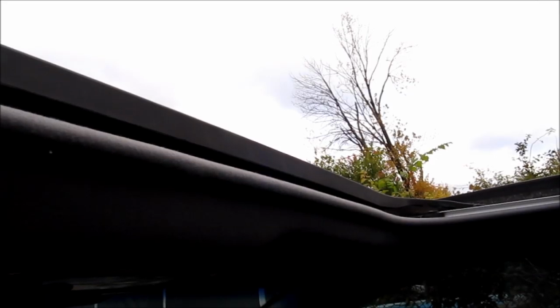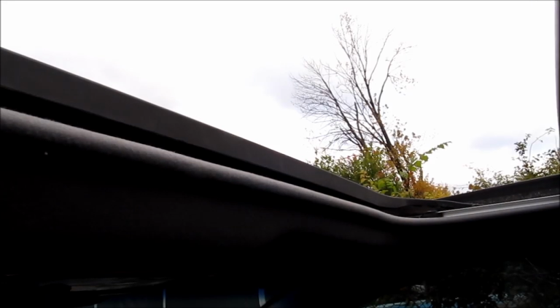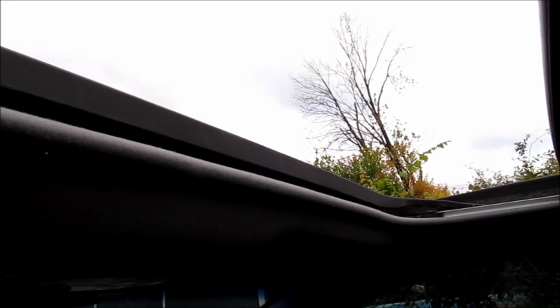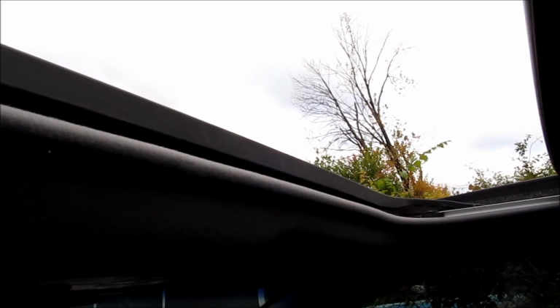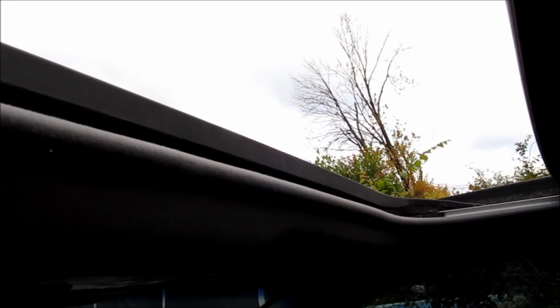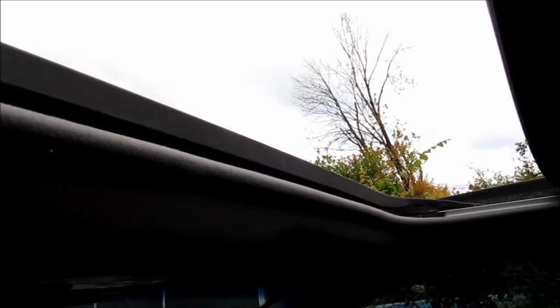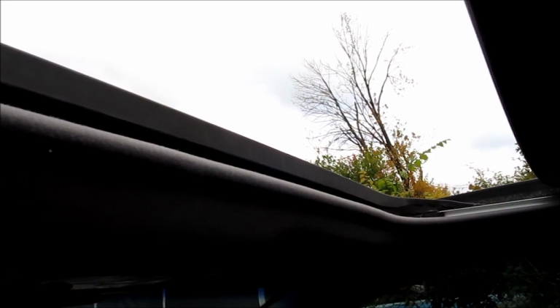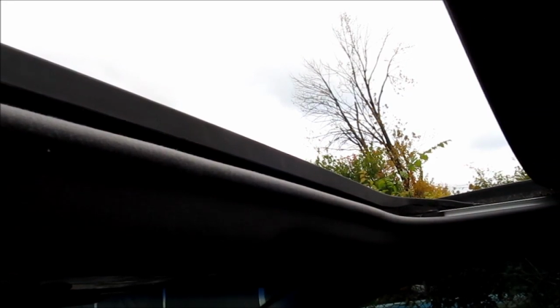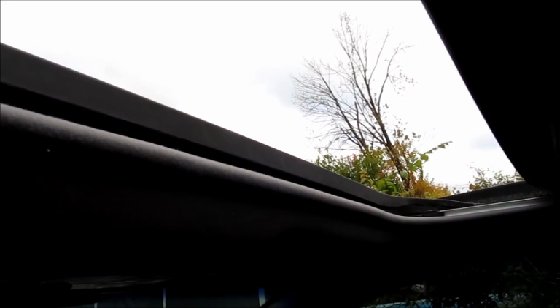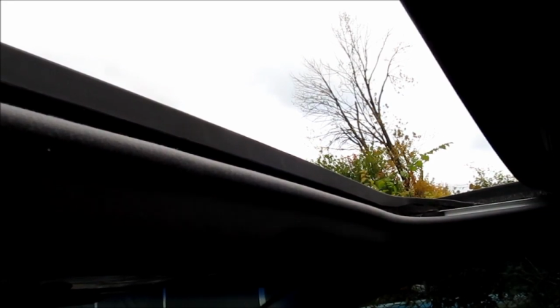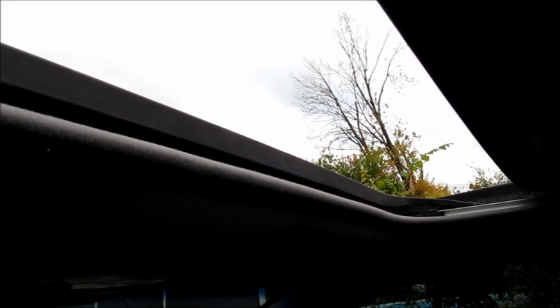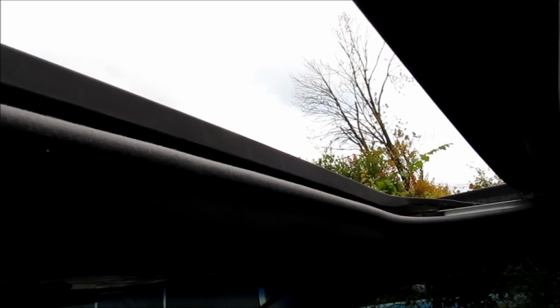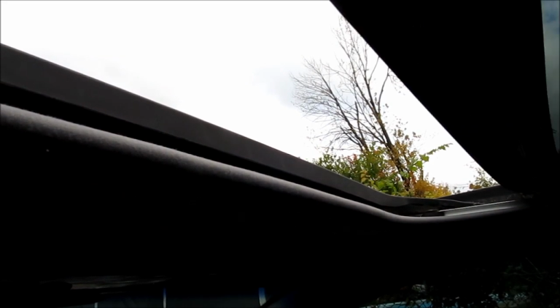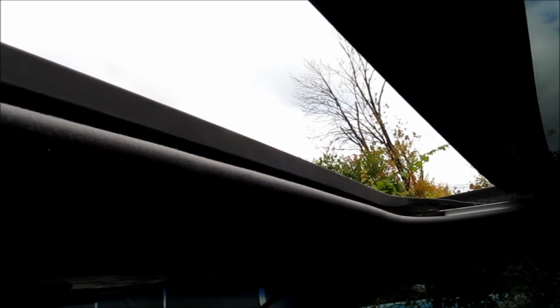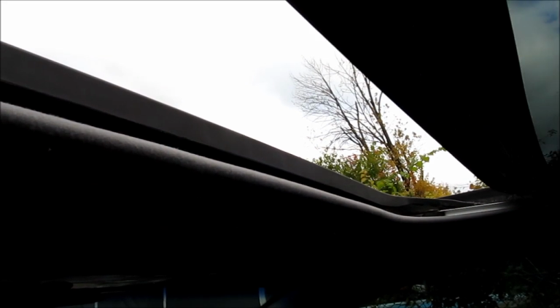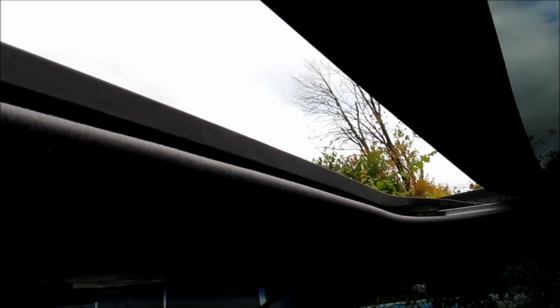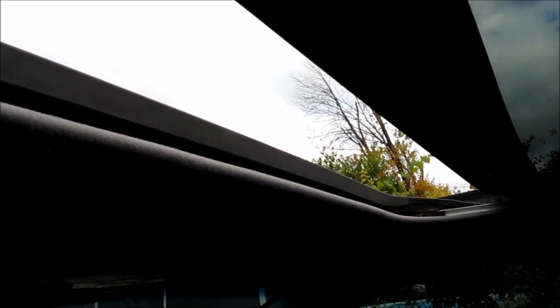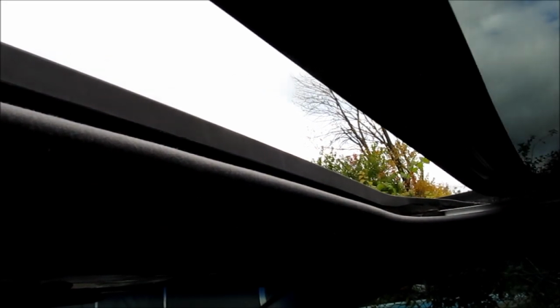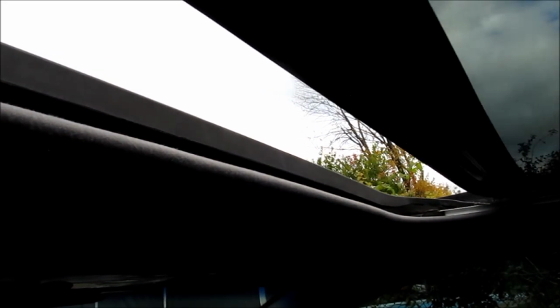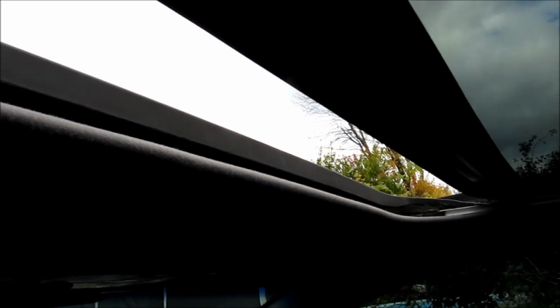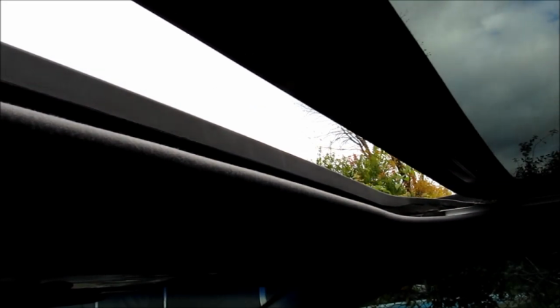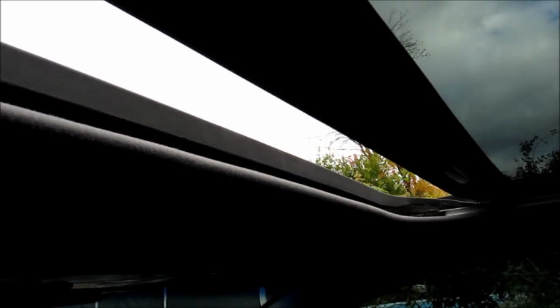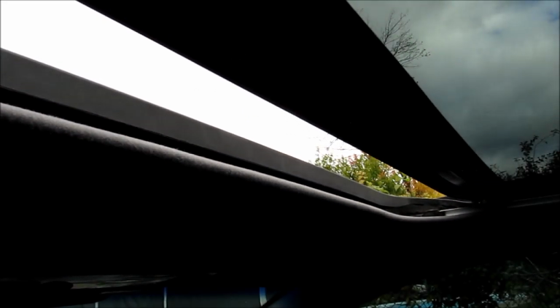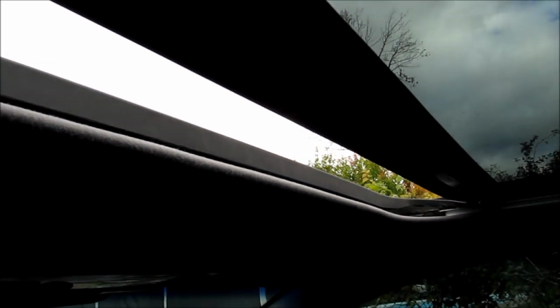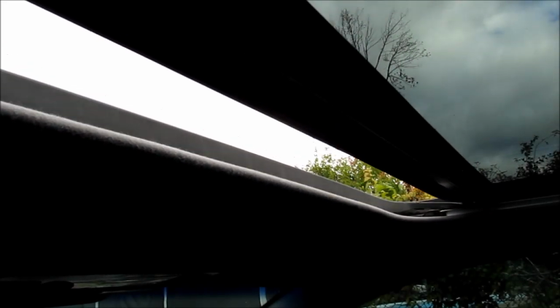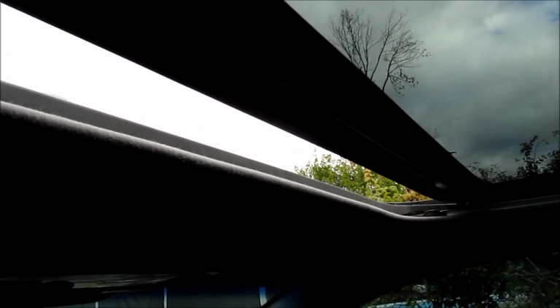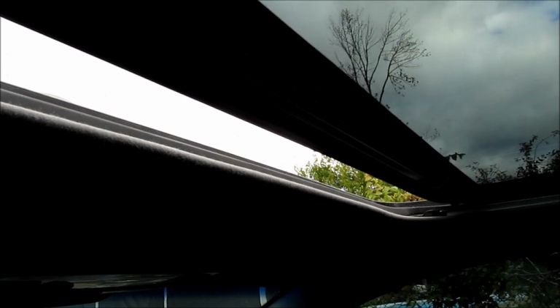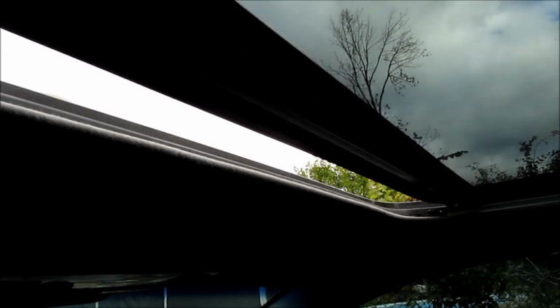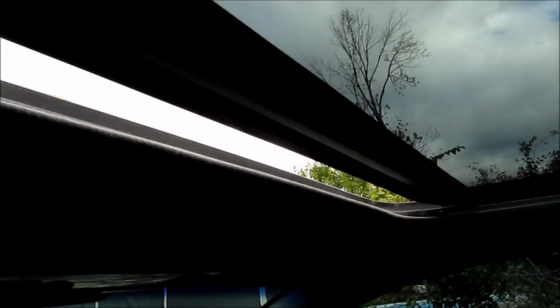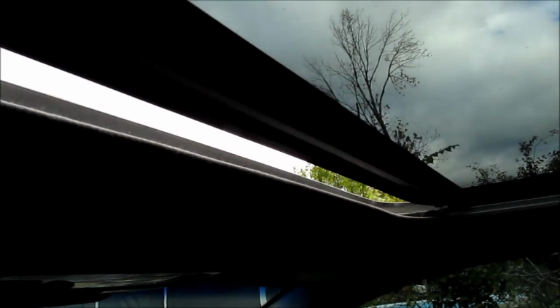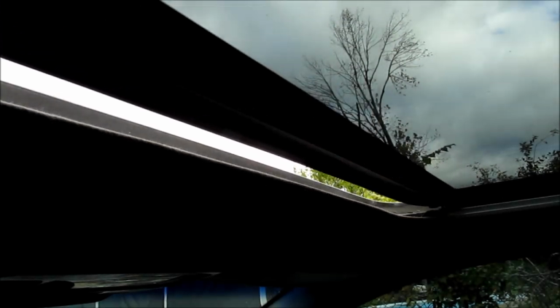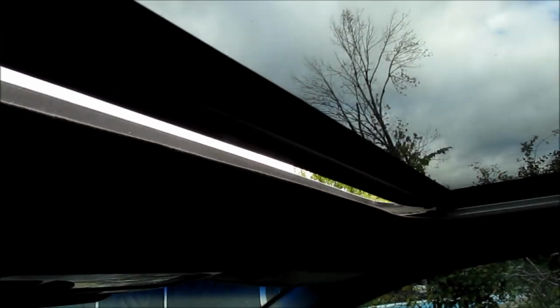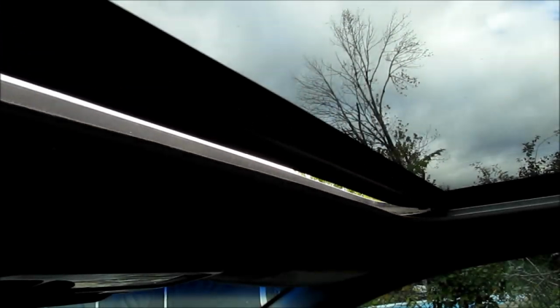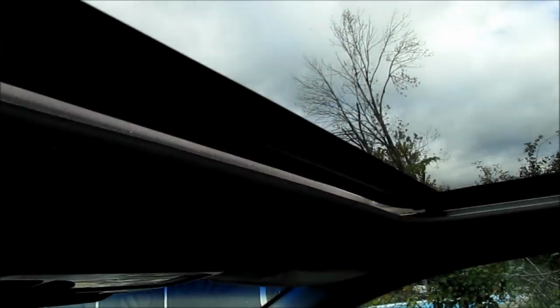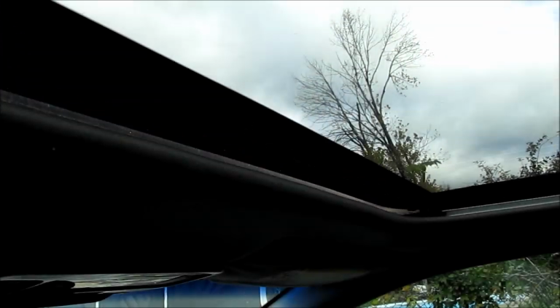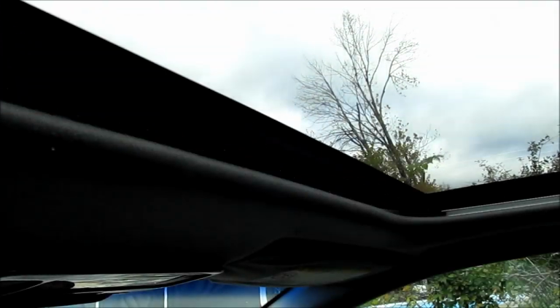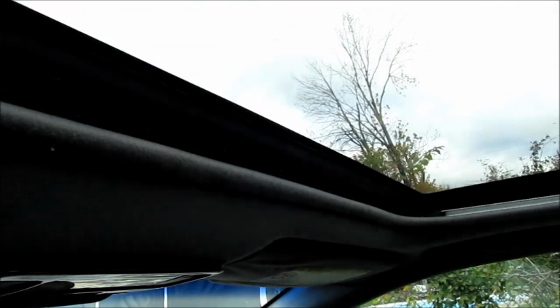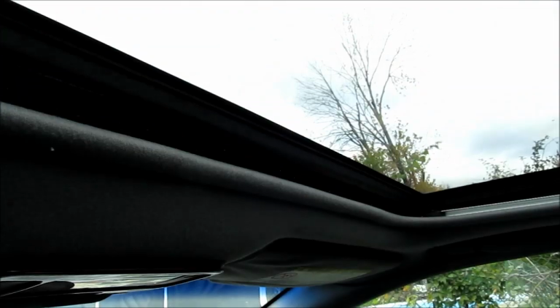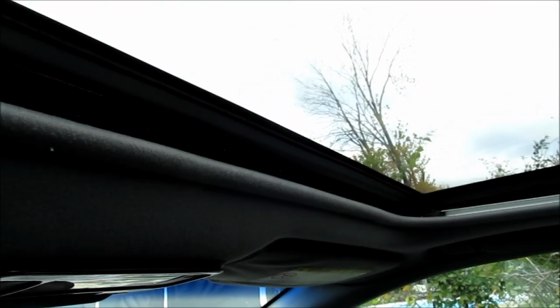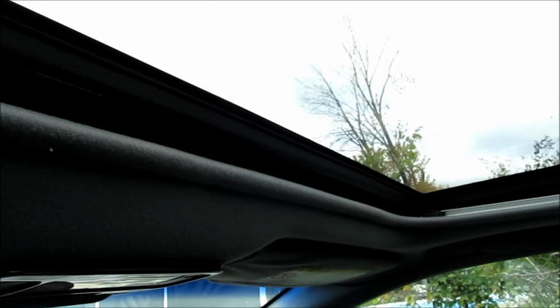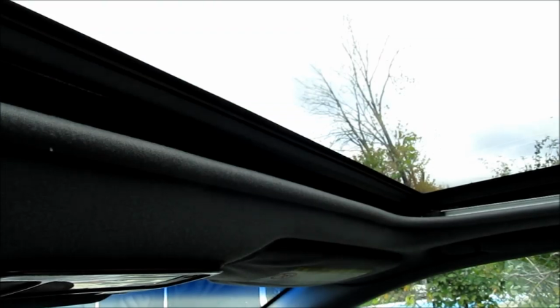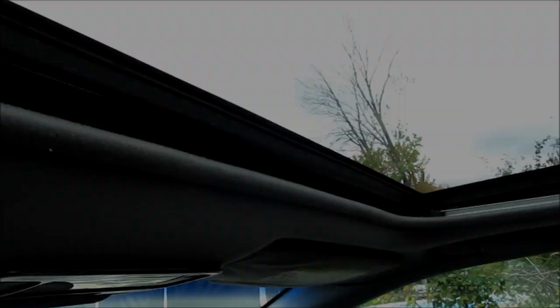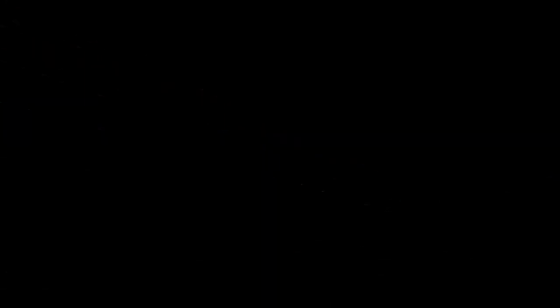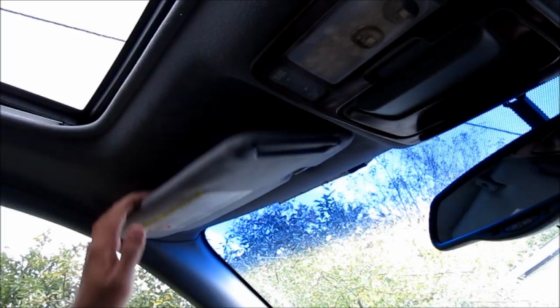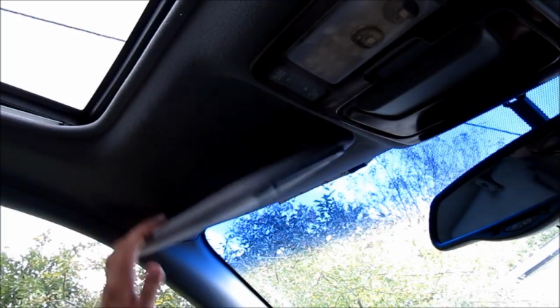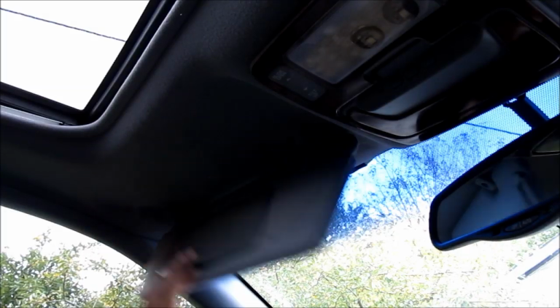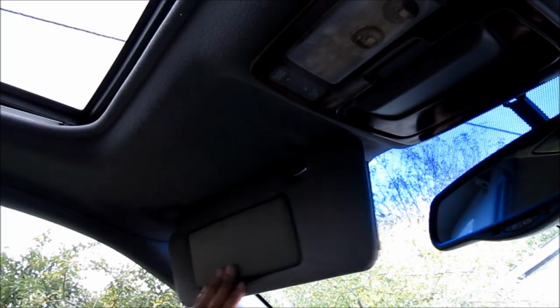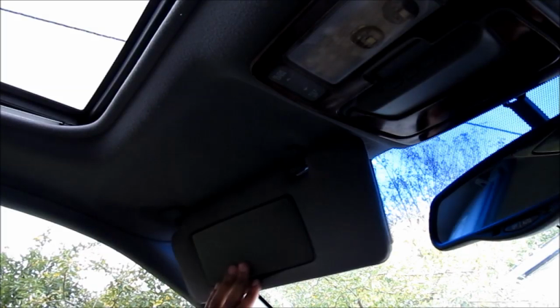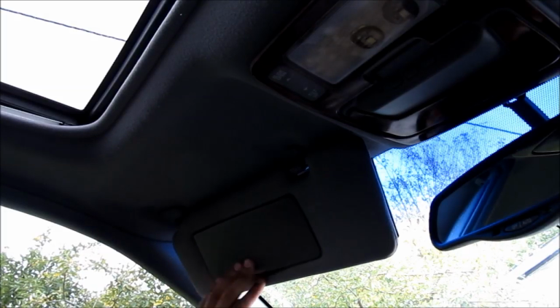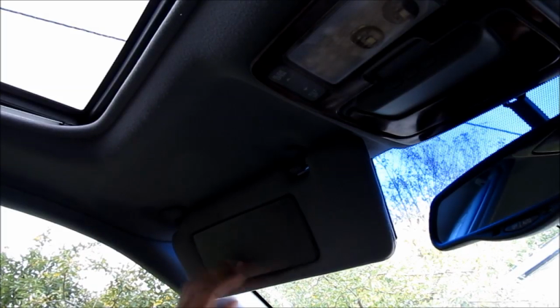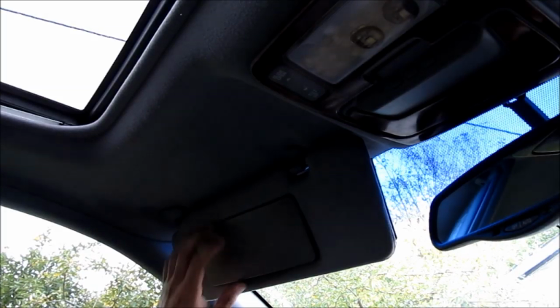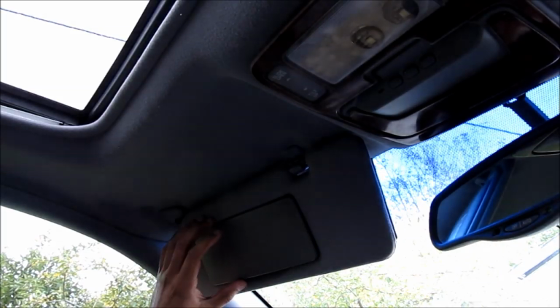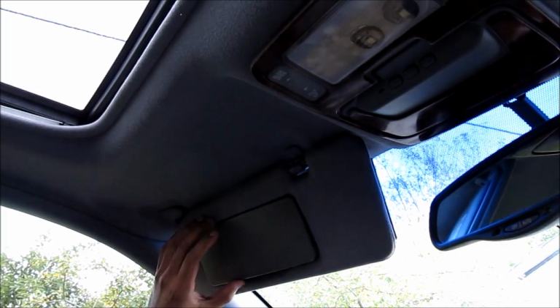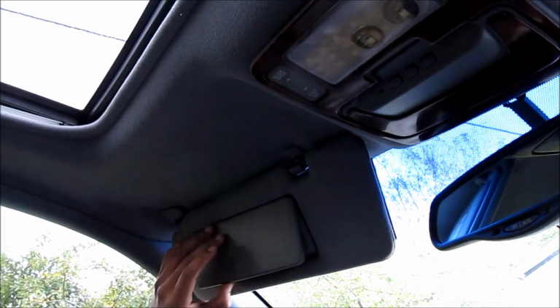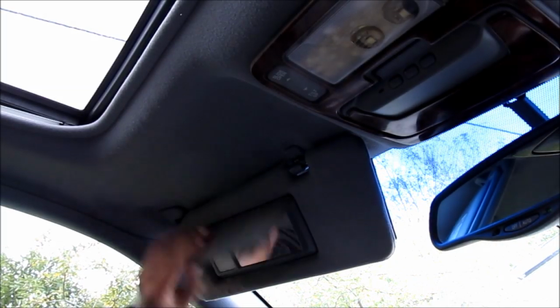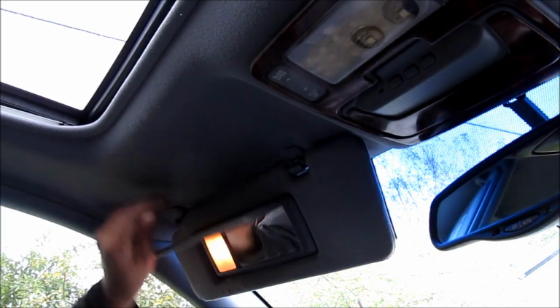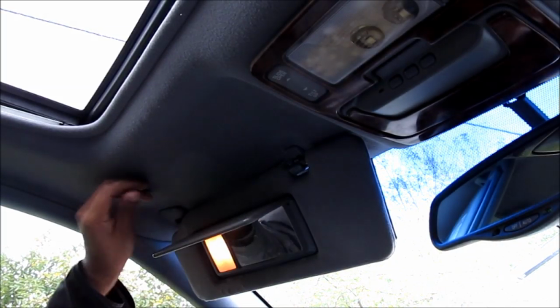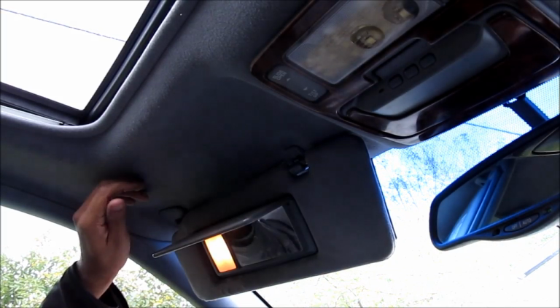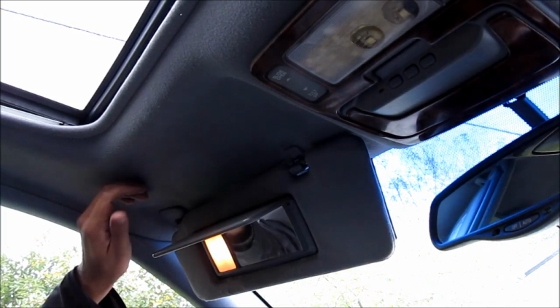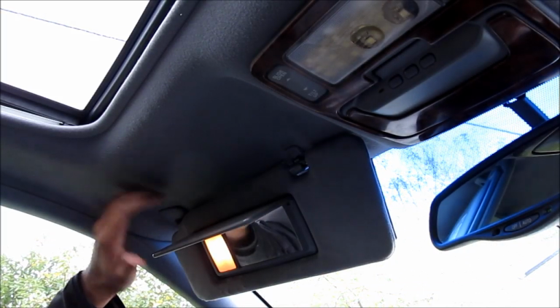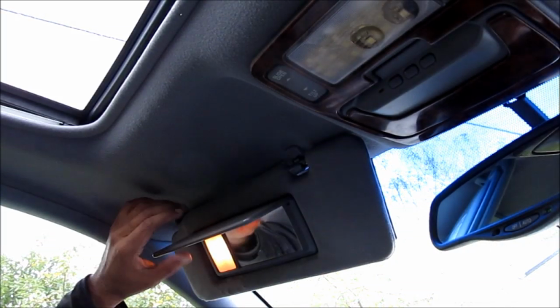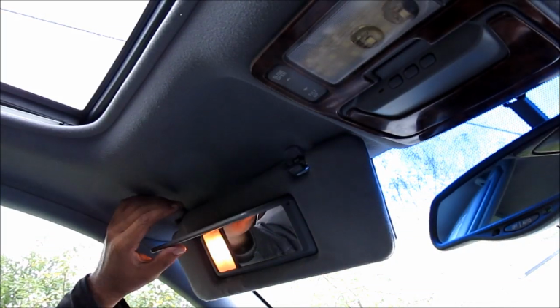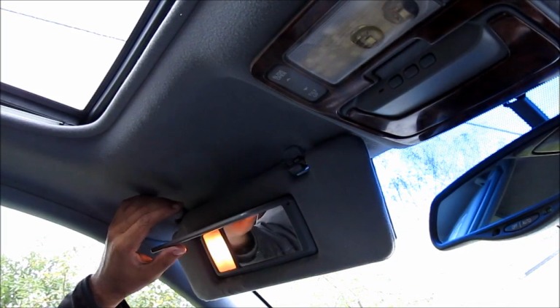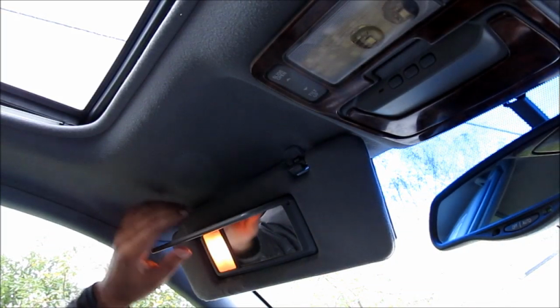Also check the garage door opener and, more importantly, the sunroof. Make sure that the sunroof closes and seals nicely. Look at the sun visors and make sure the vanity light is working.